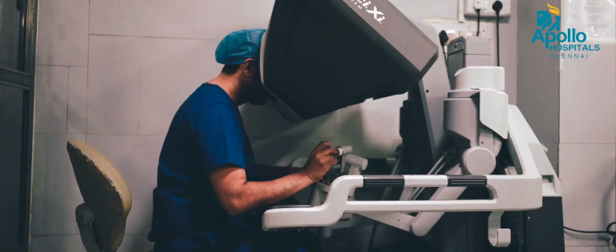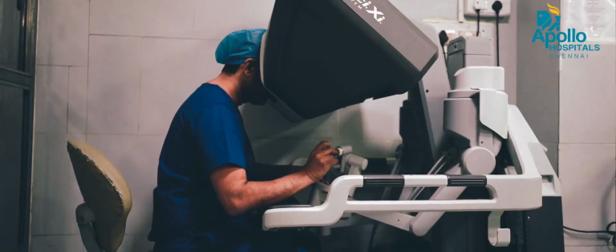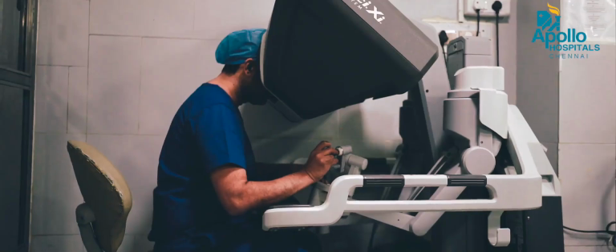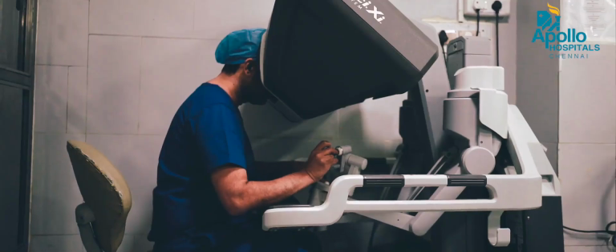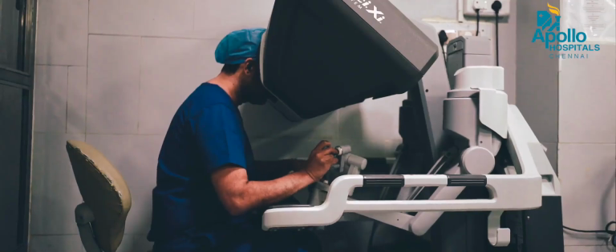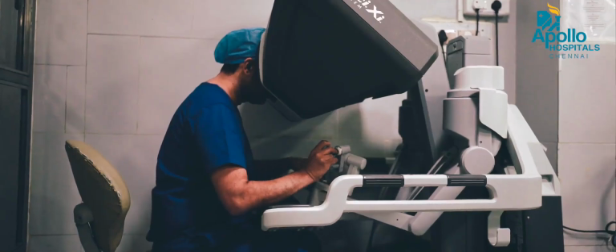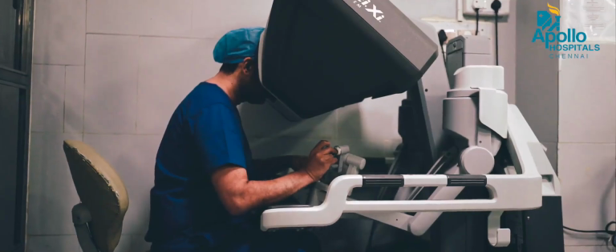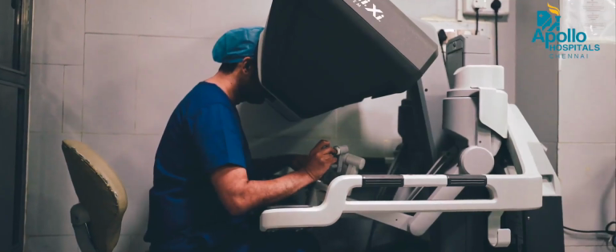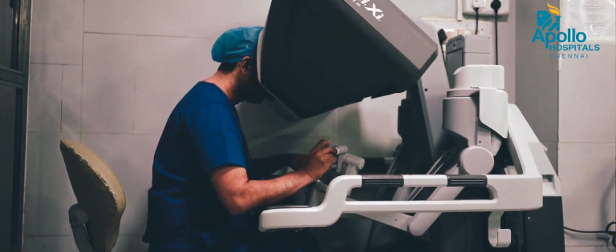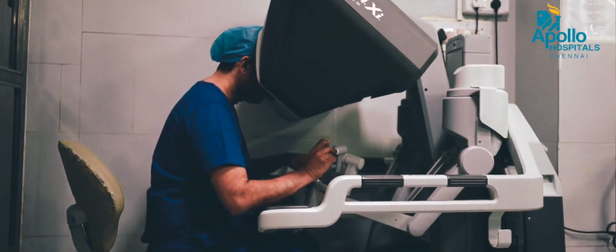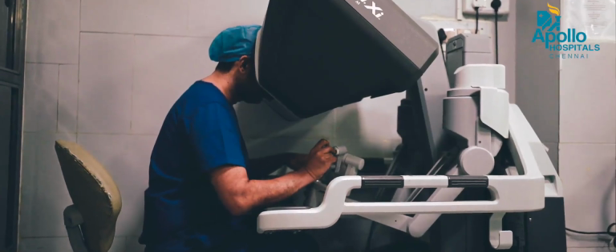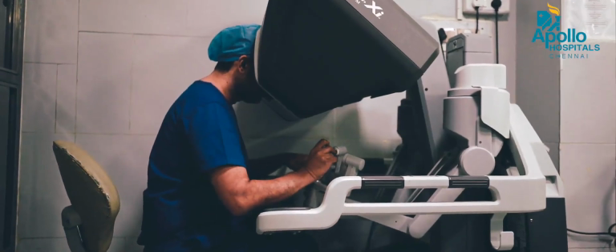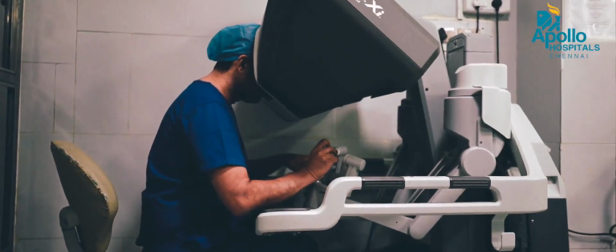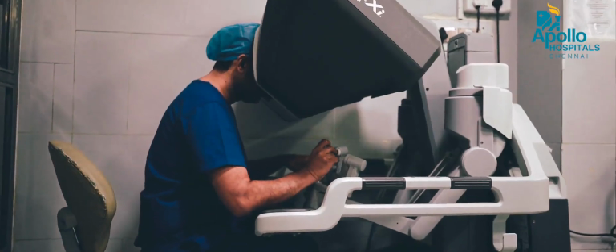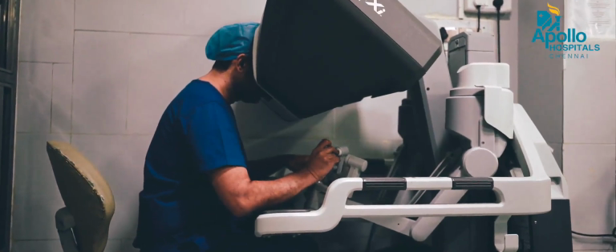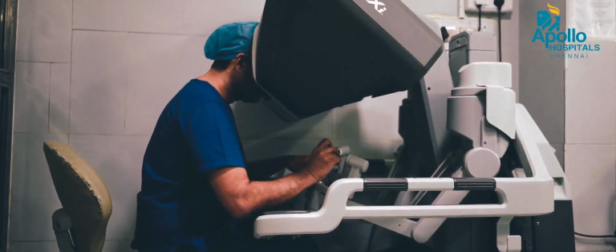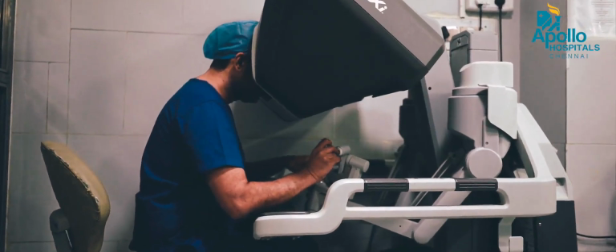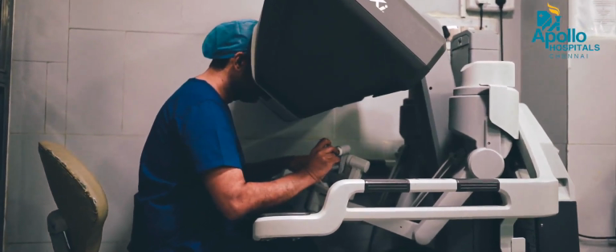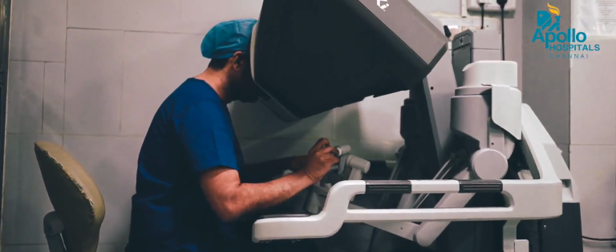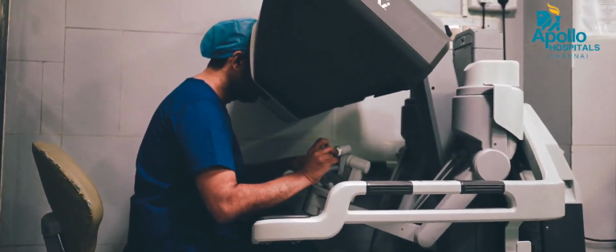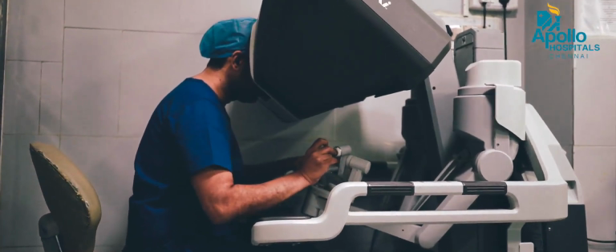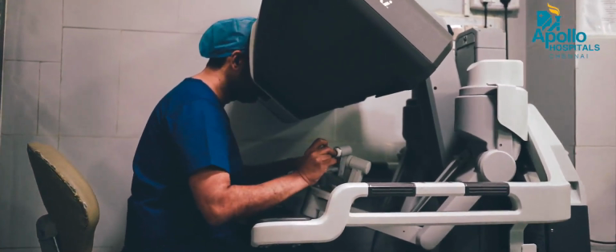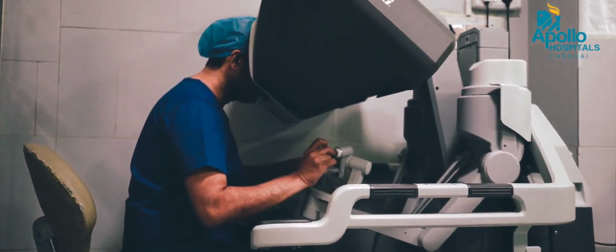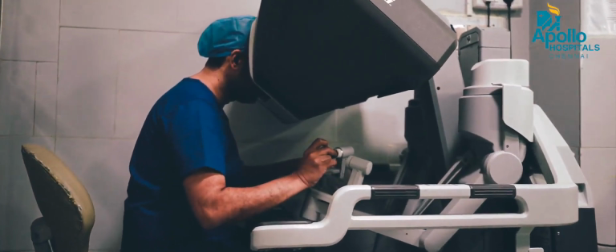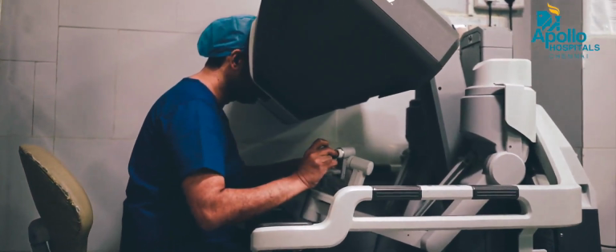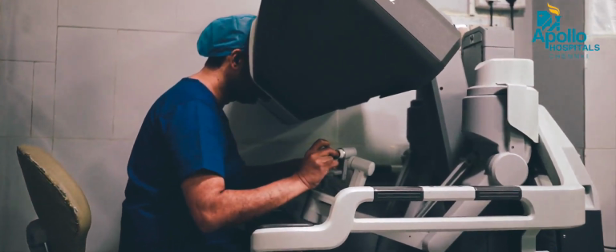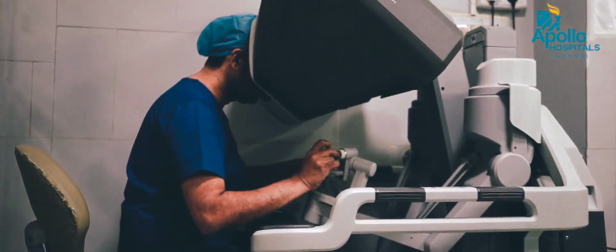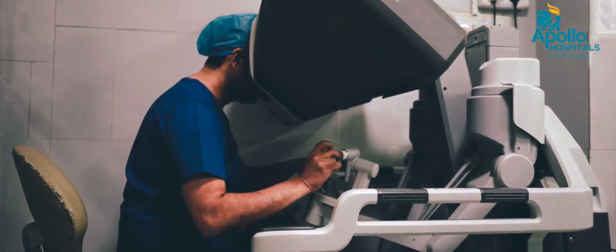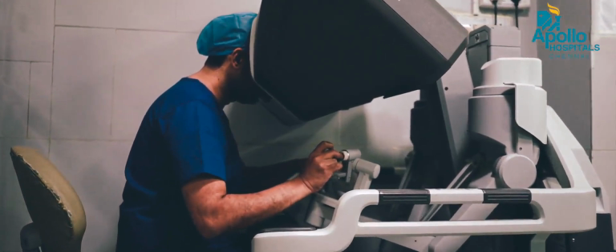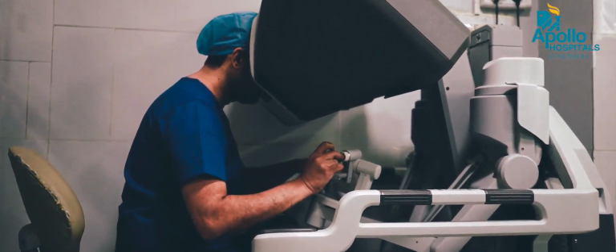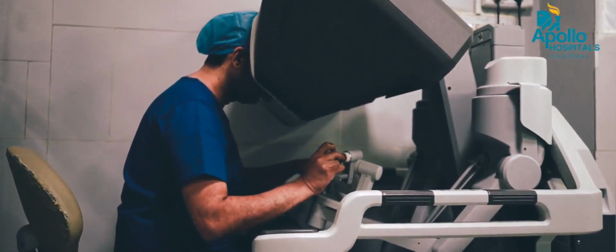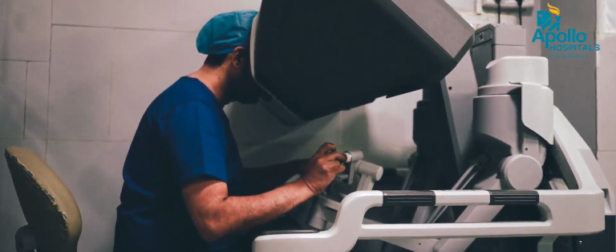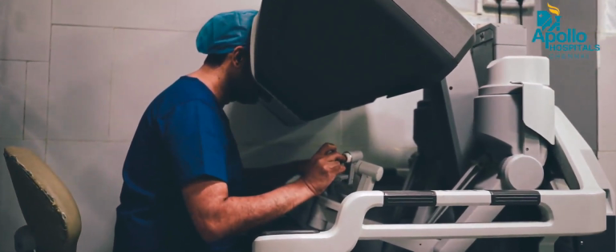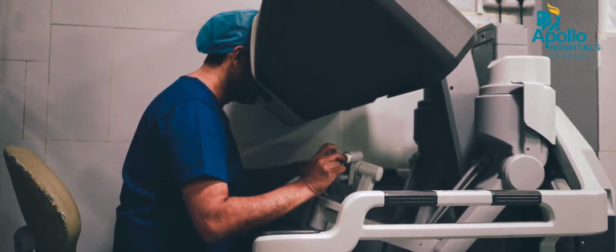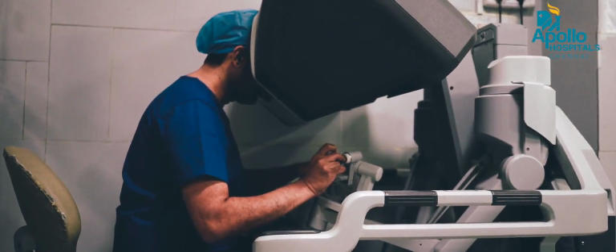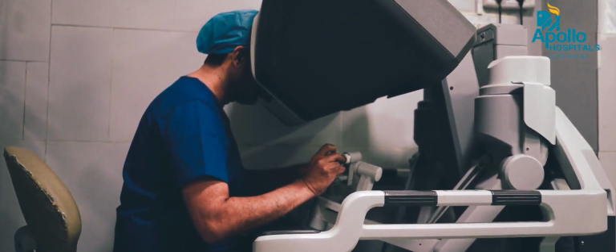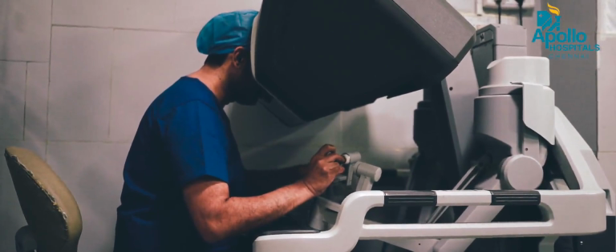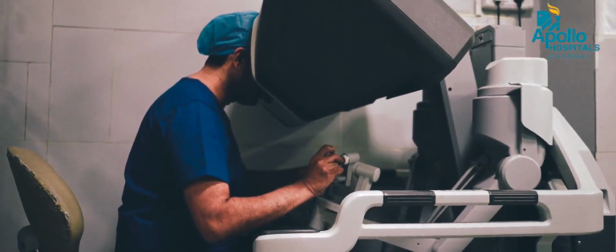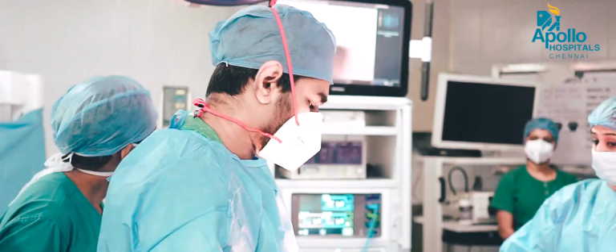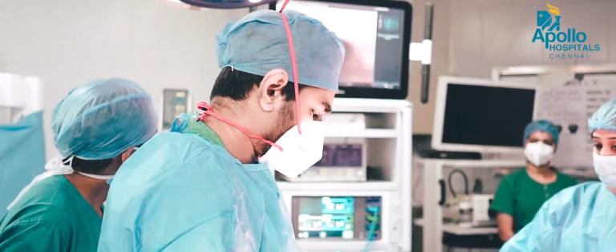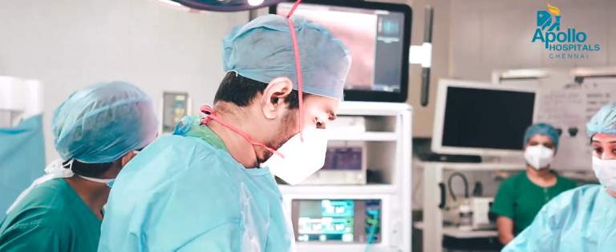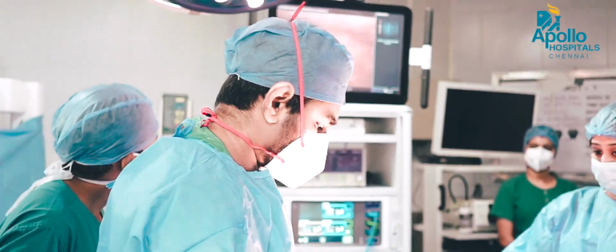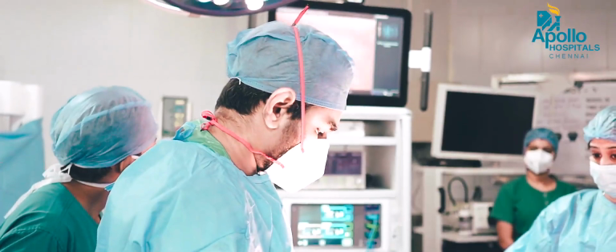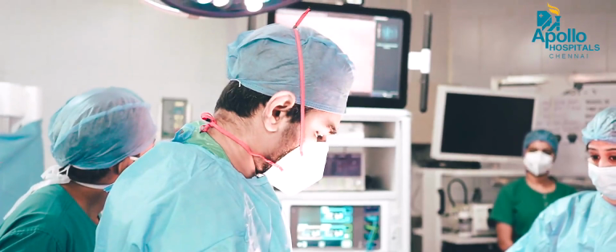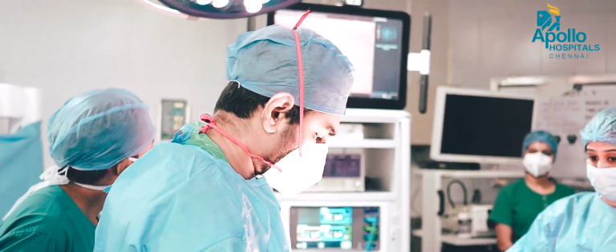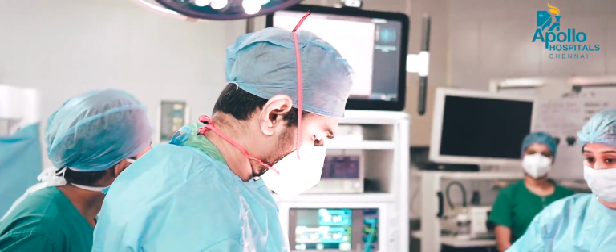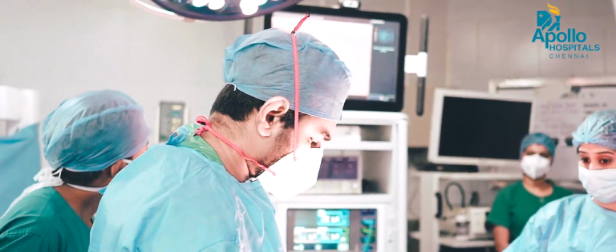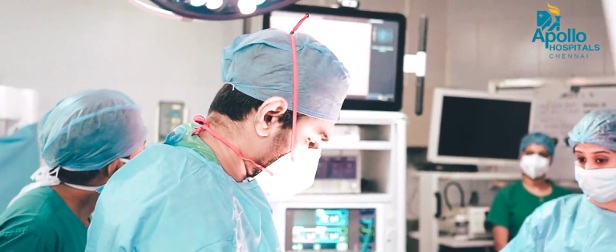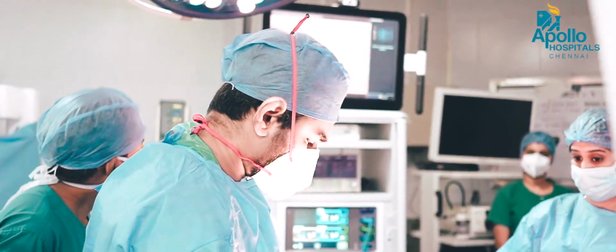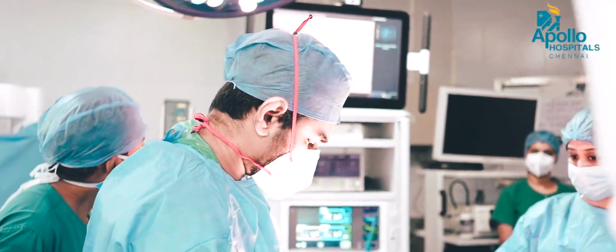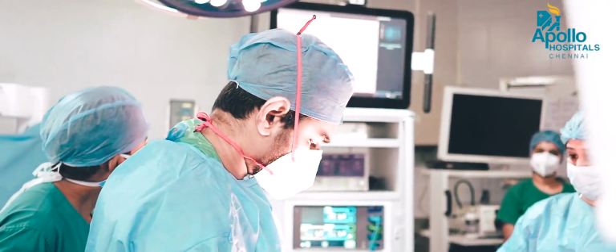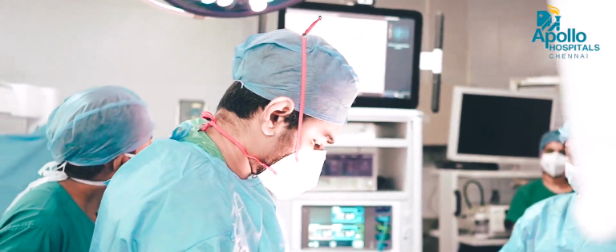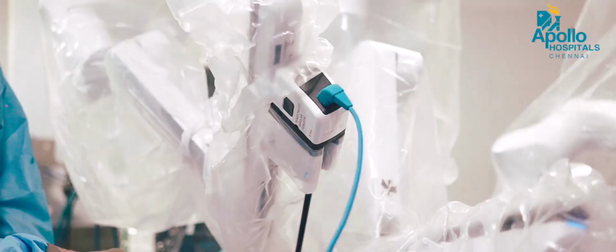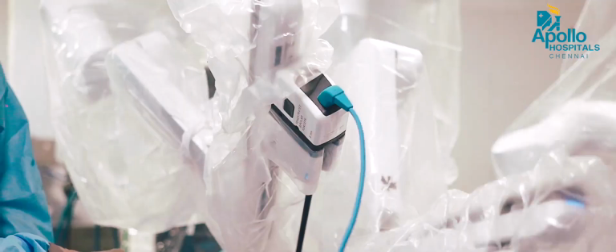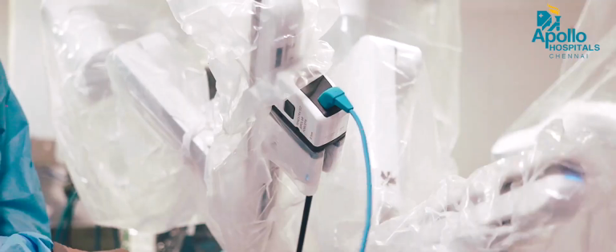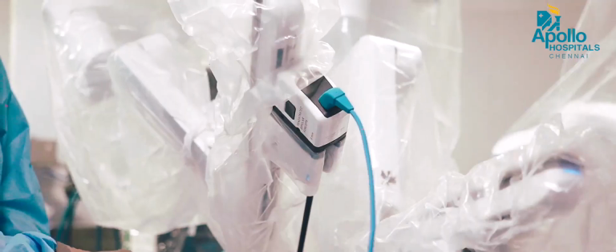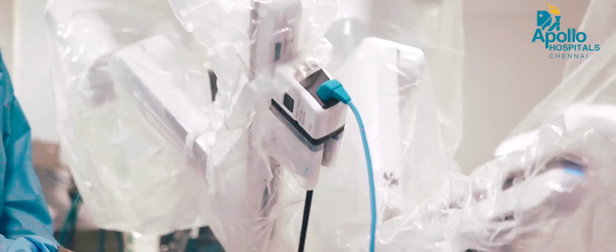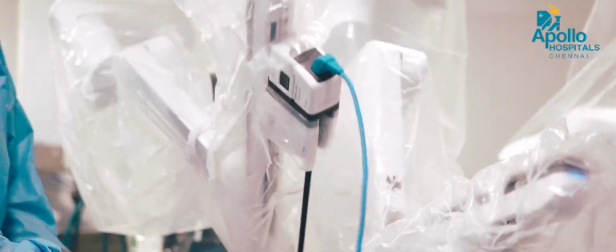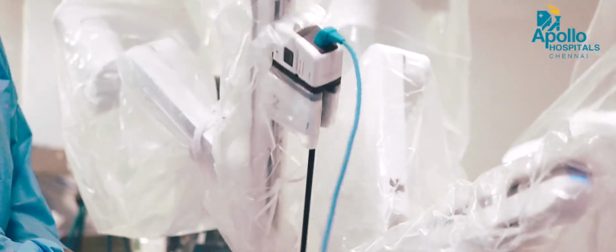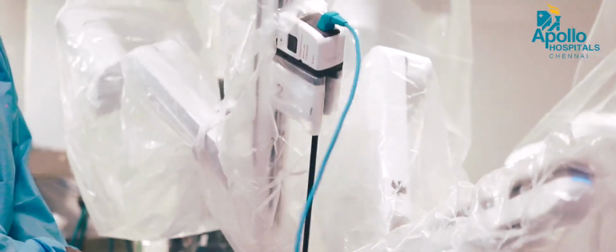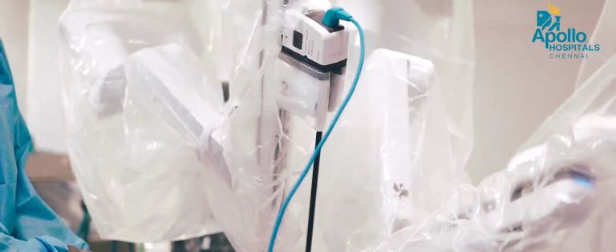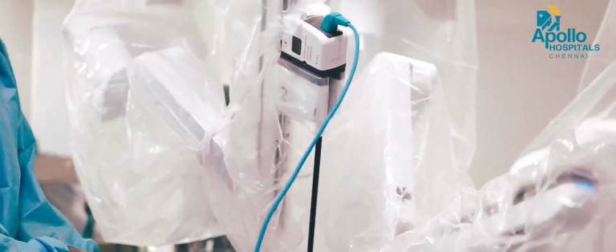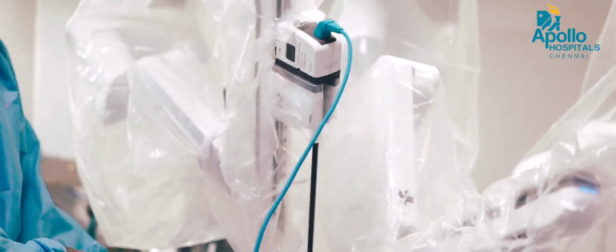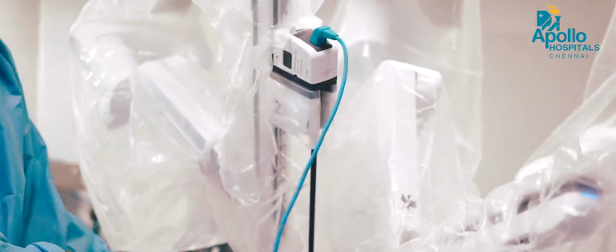We have two robotic systems at Apollo Maine Hospital — one is the Da Vinci robotic system and the other is the Medtronic Hugo robotic system.